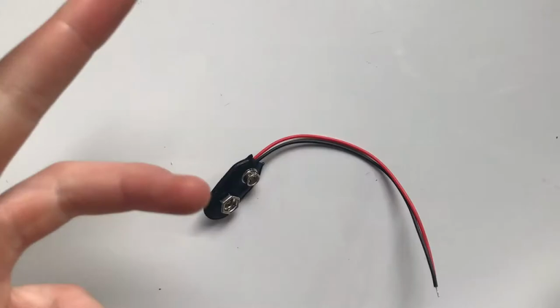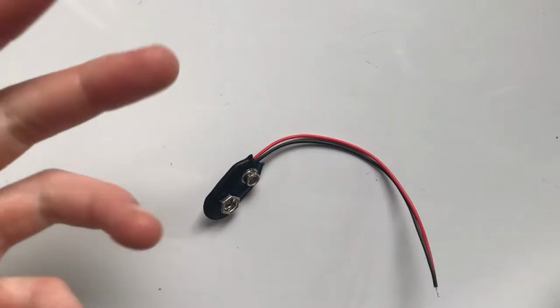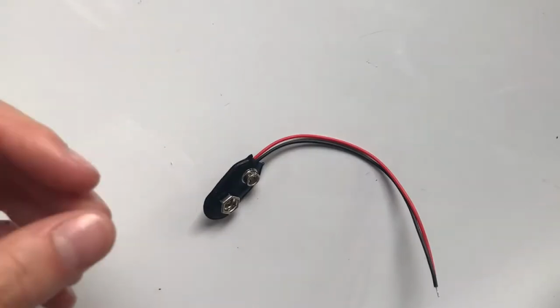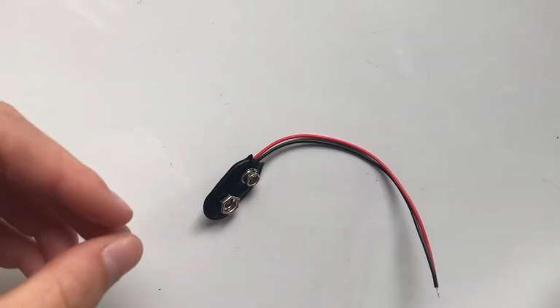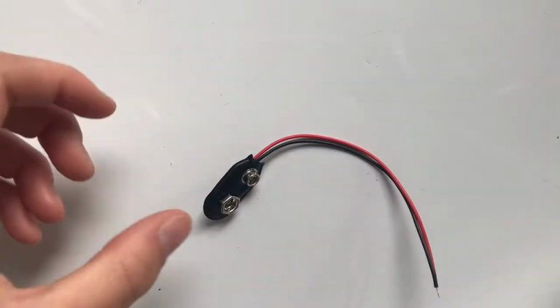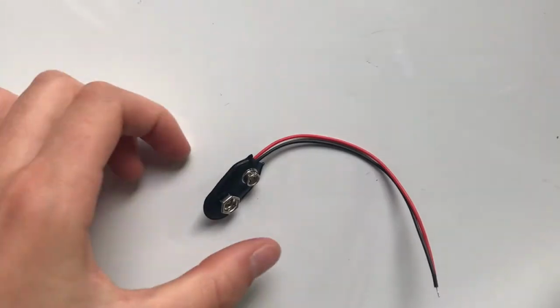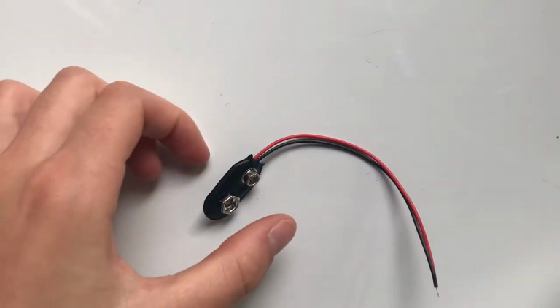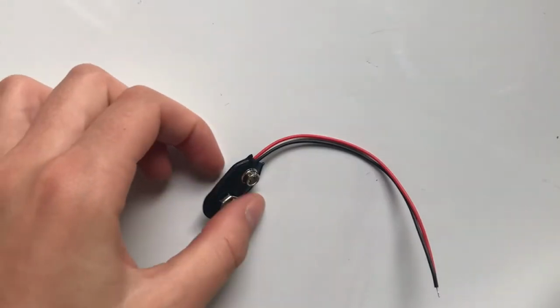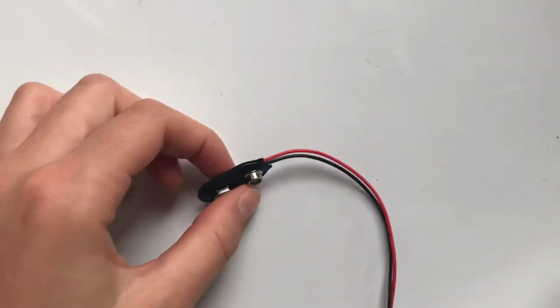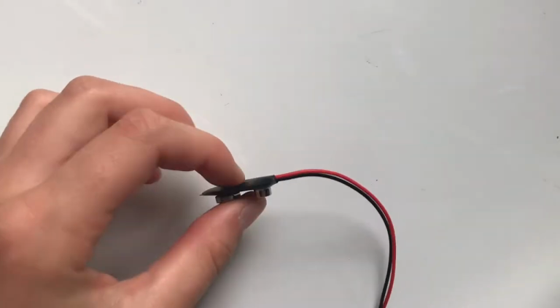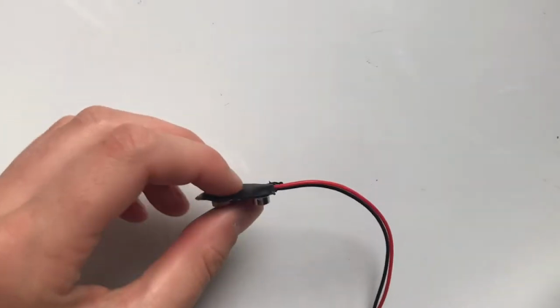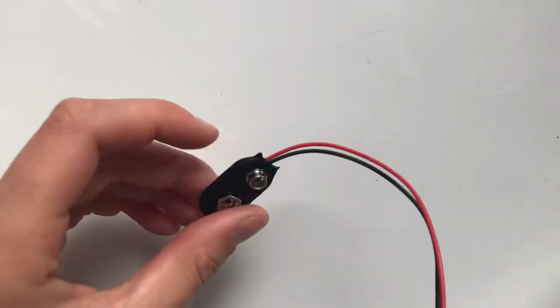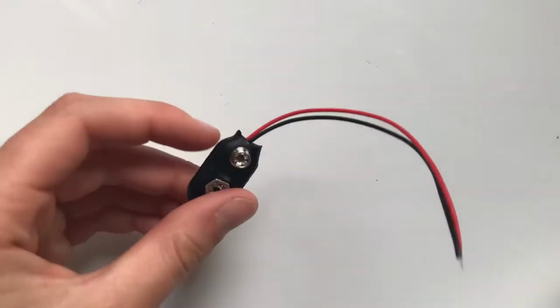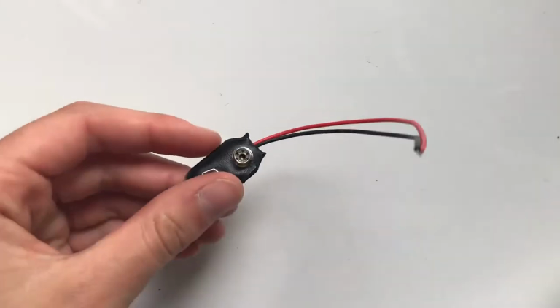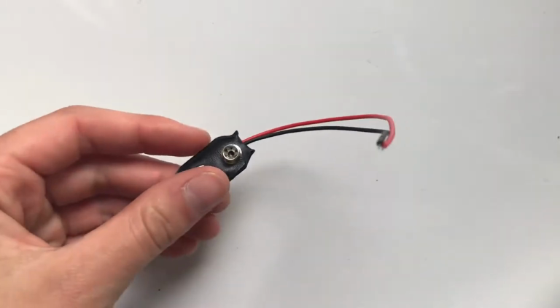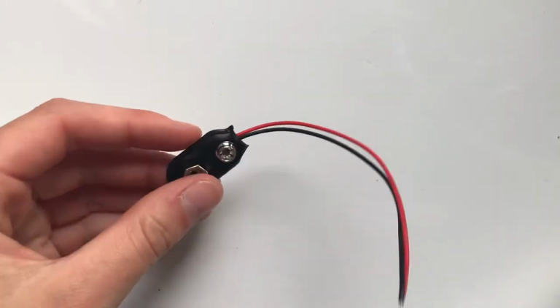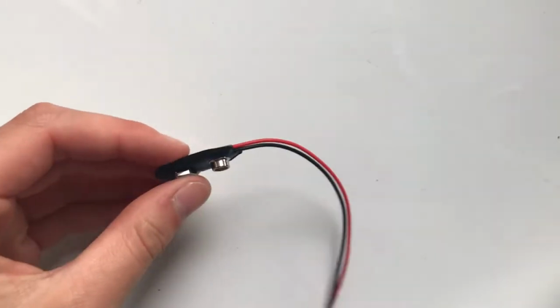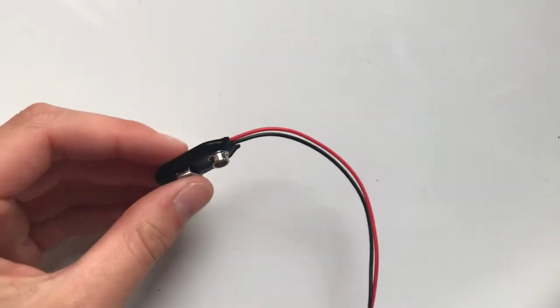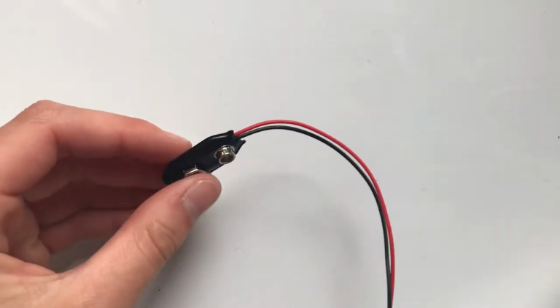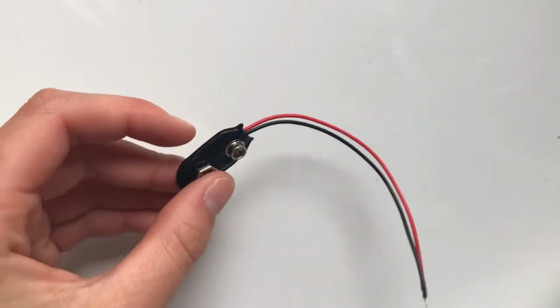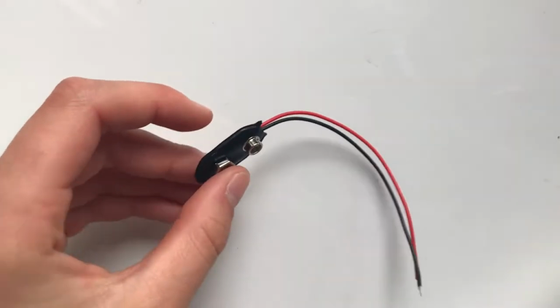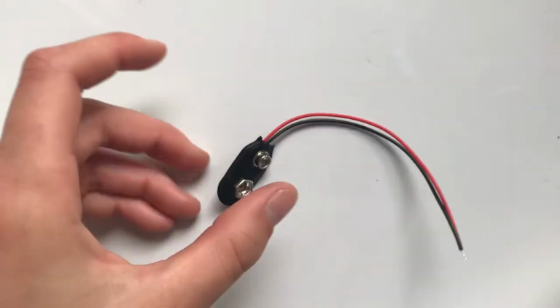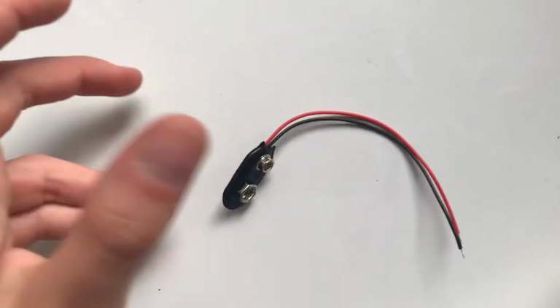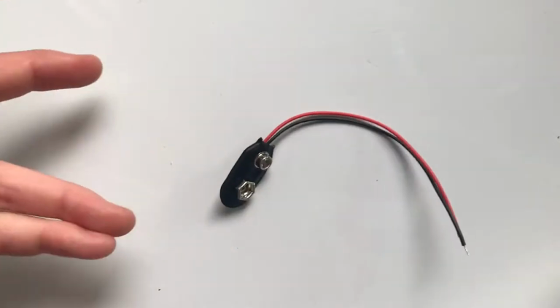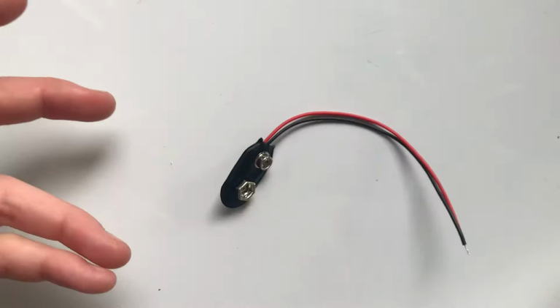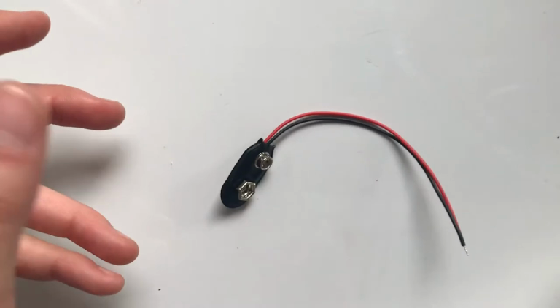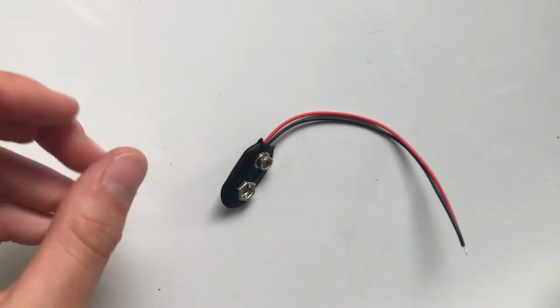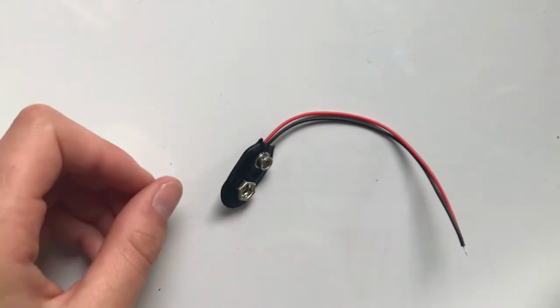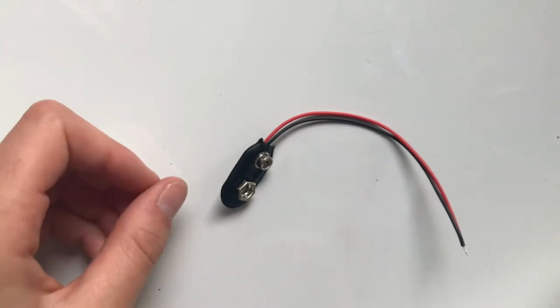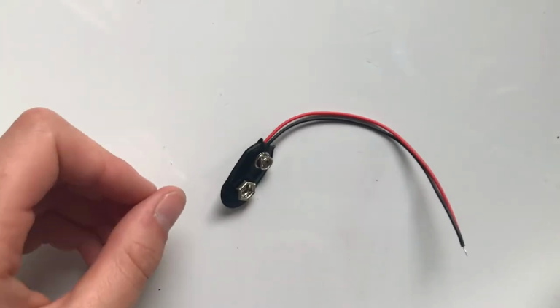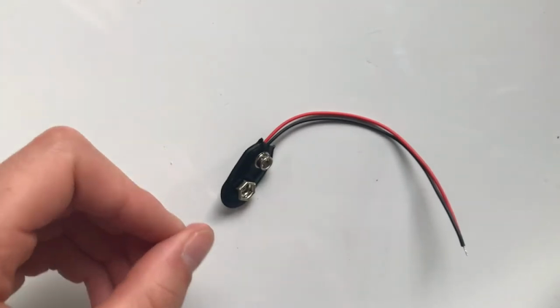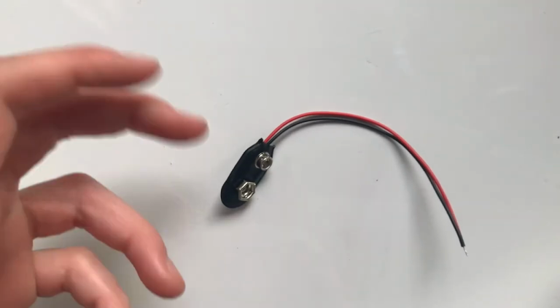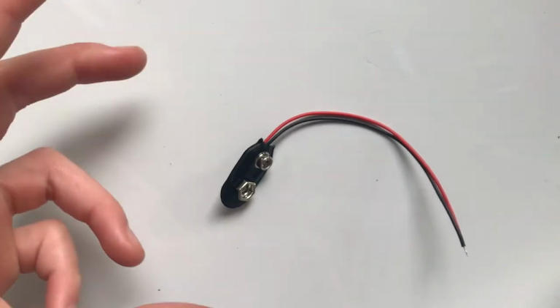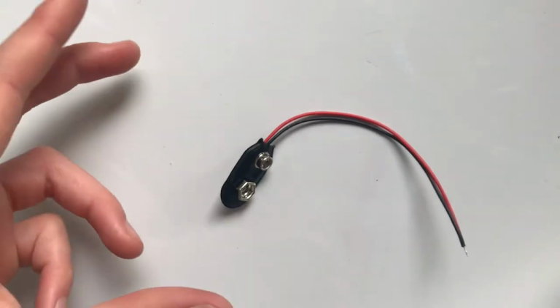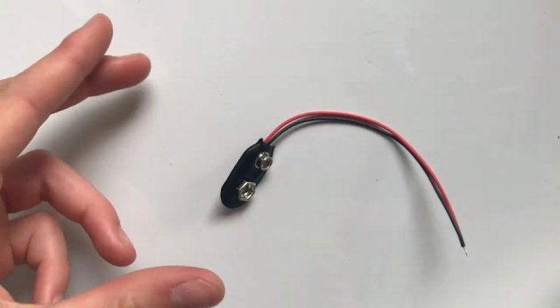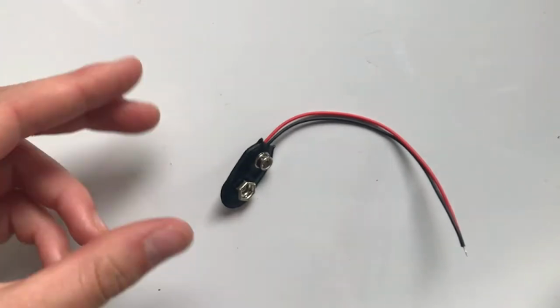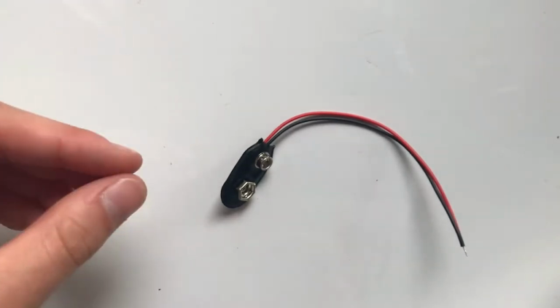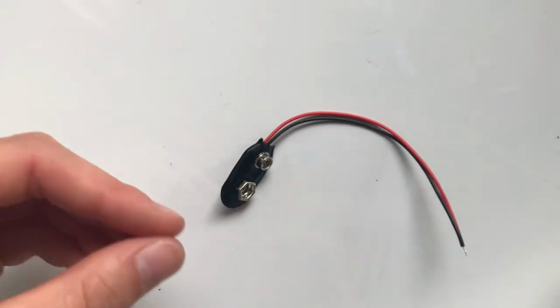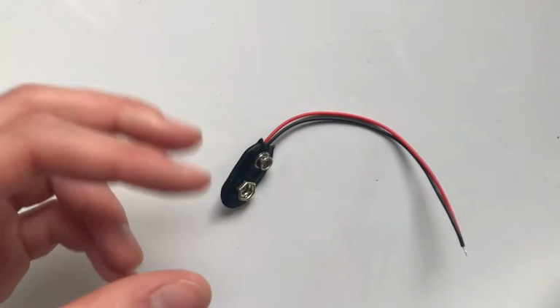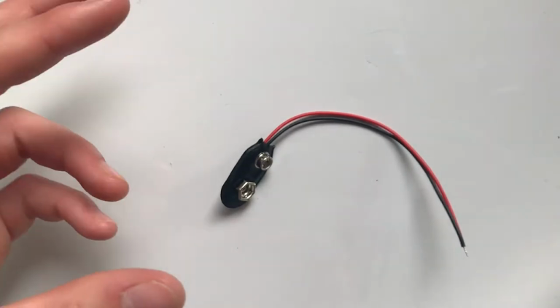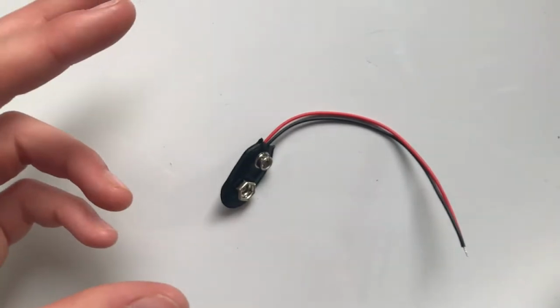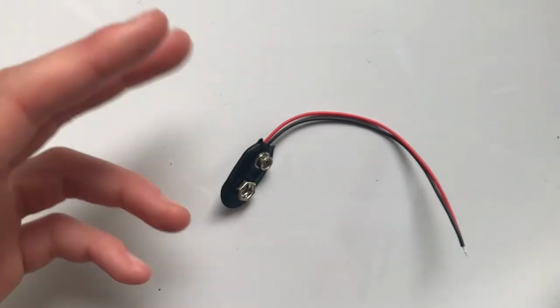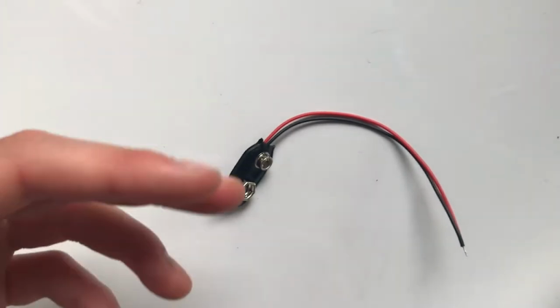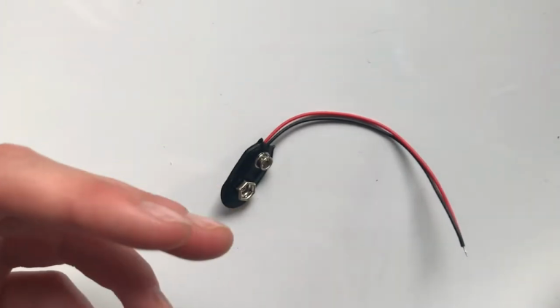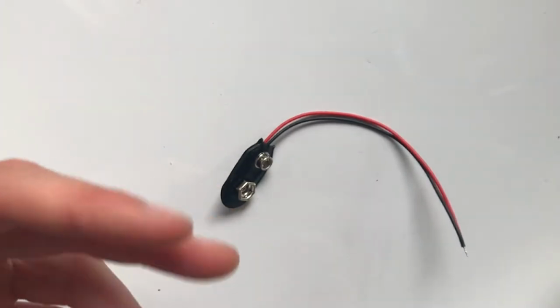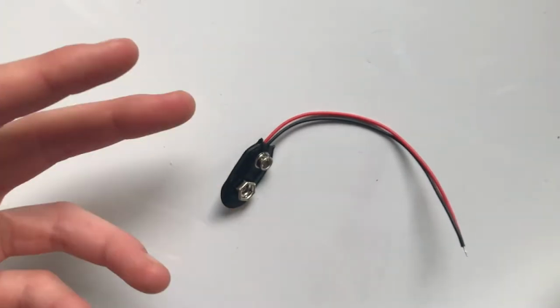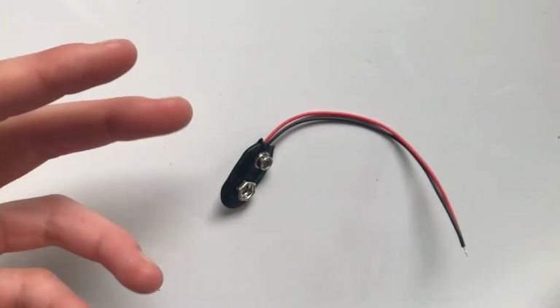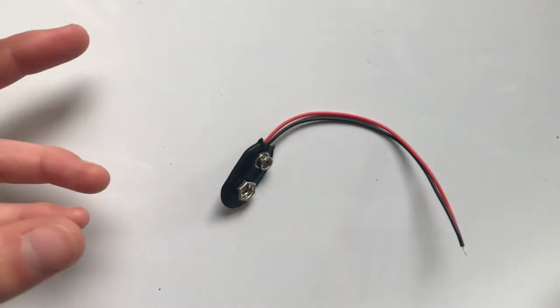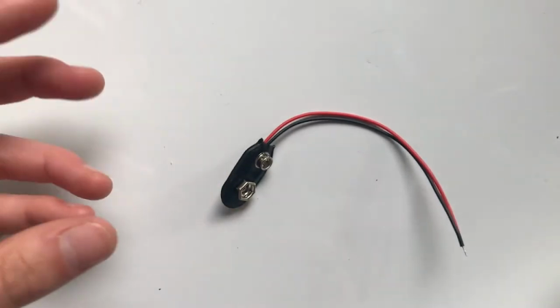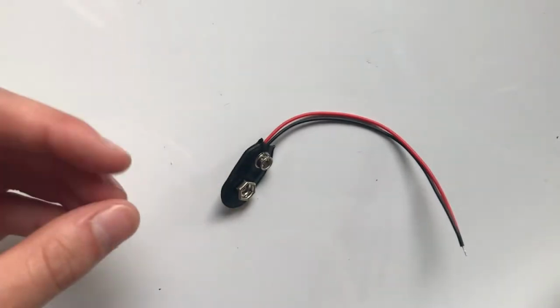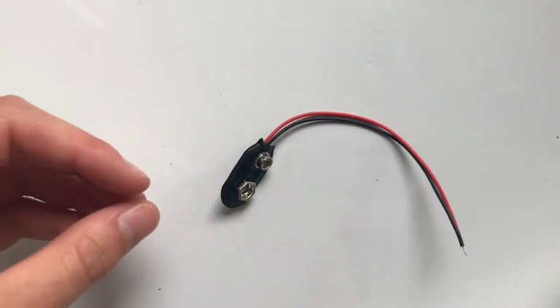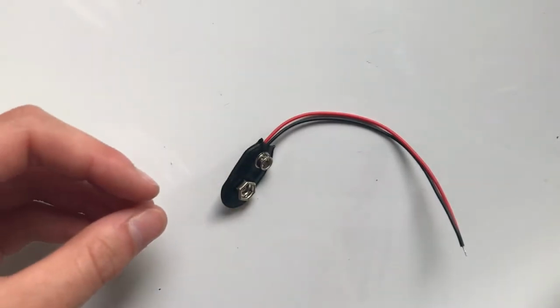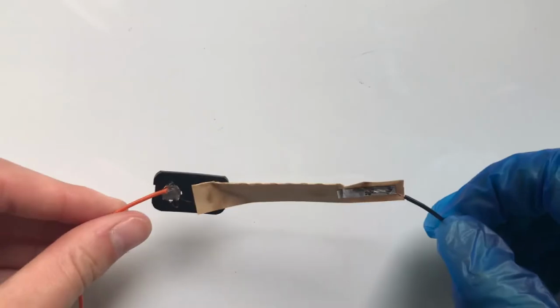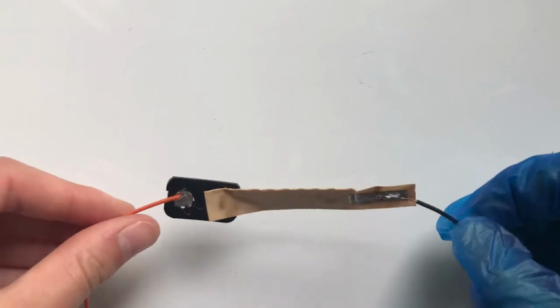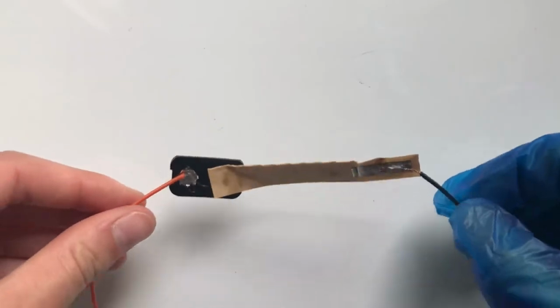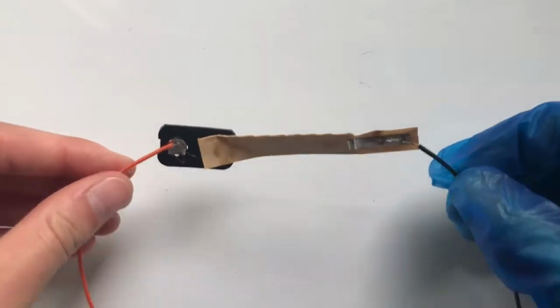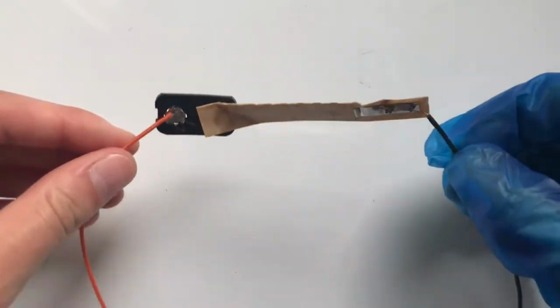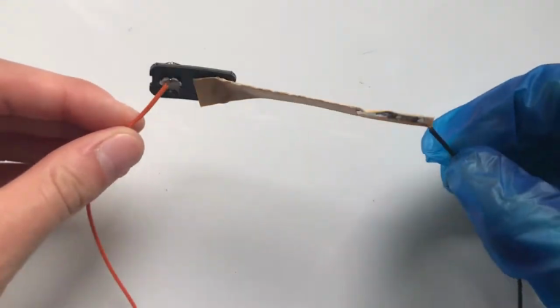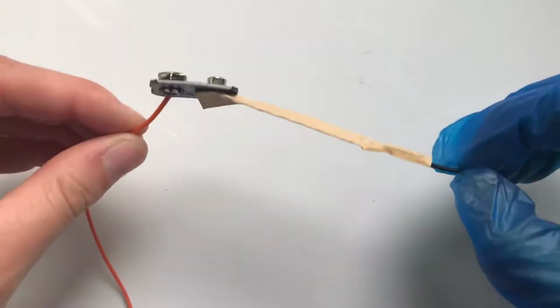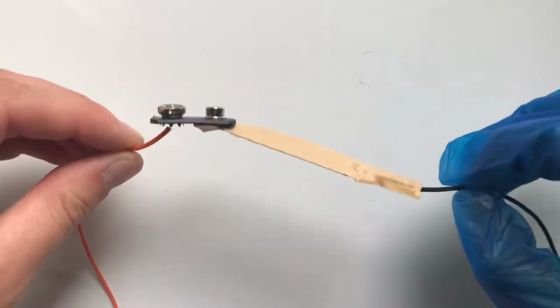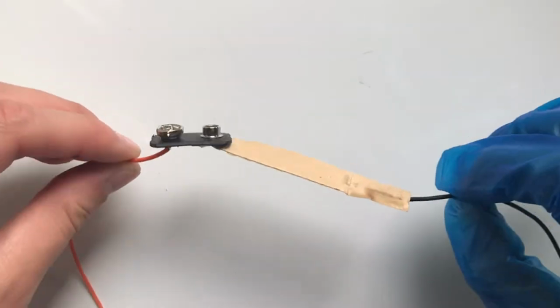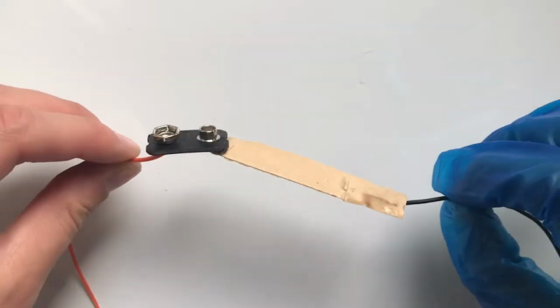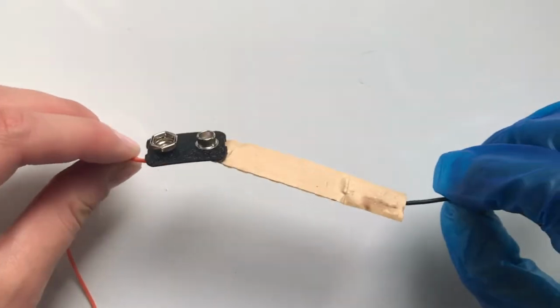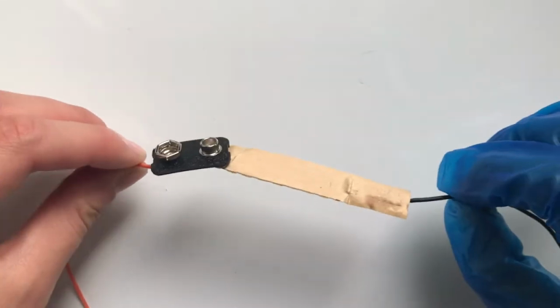A while ago I needed one of these battery clips for a circuit I was making and I just bought a load but I couldn't find any anywhere. Here is what I made.